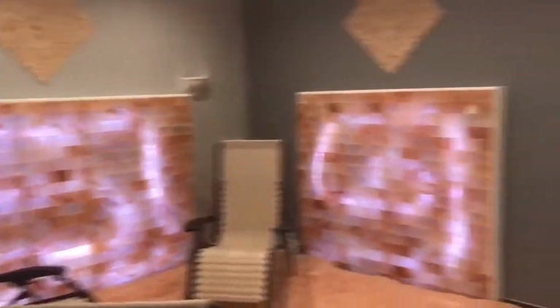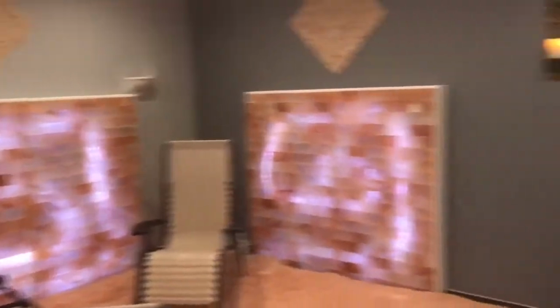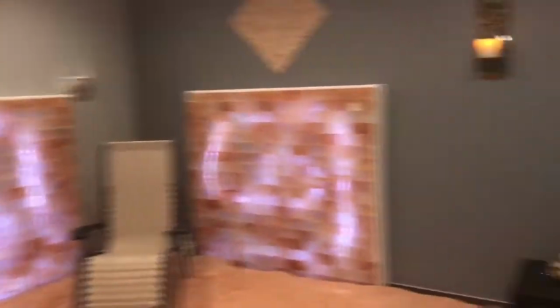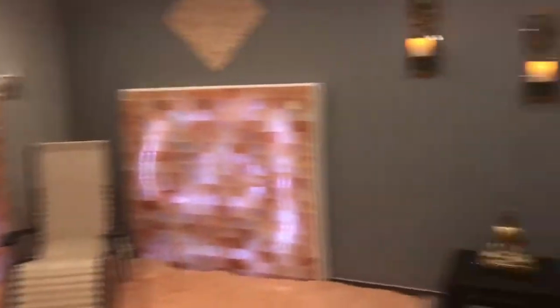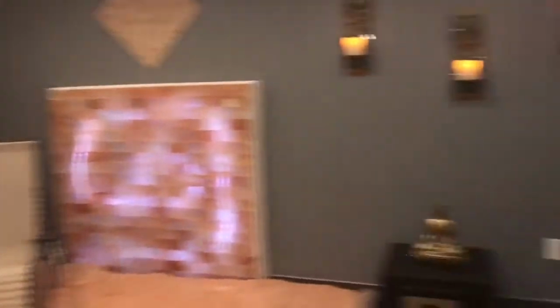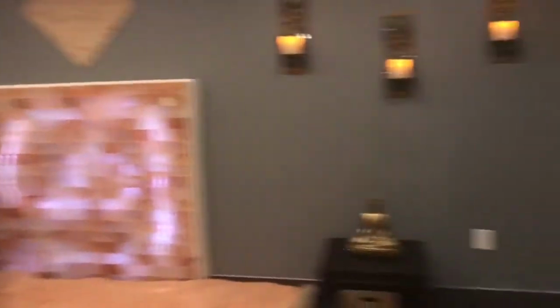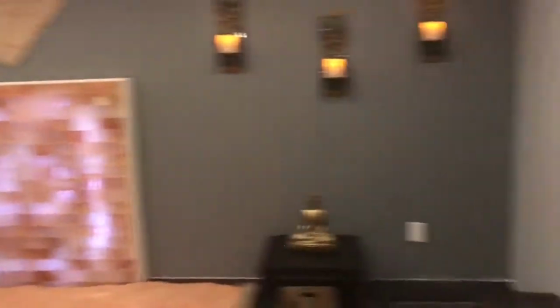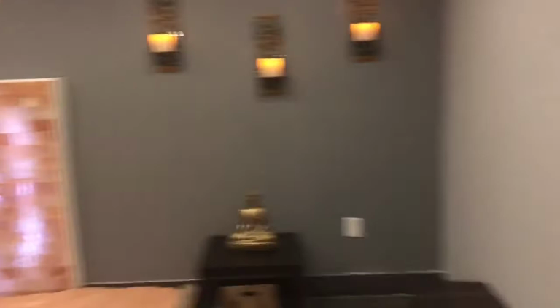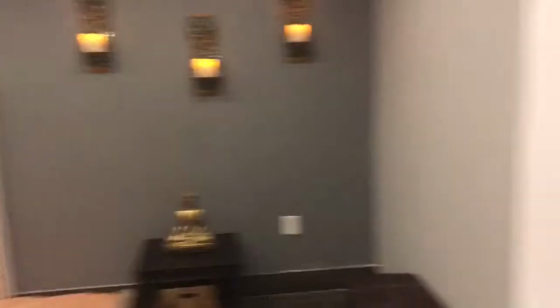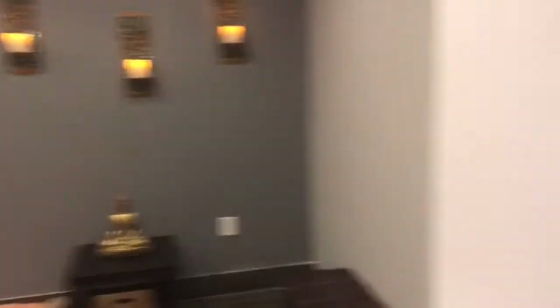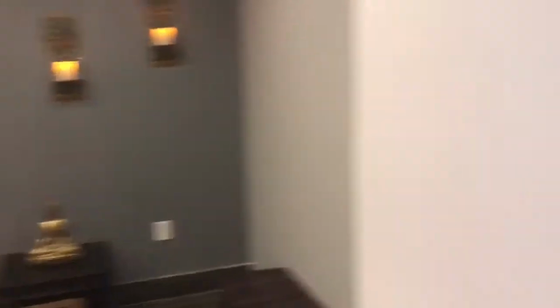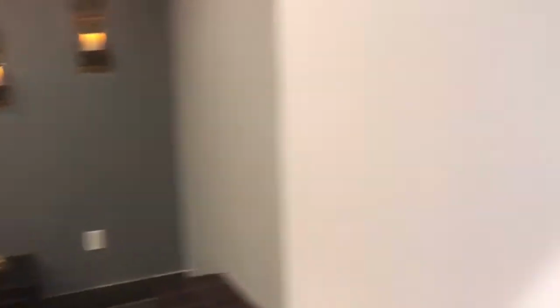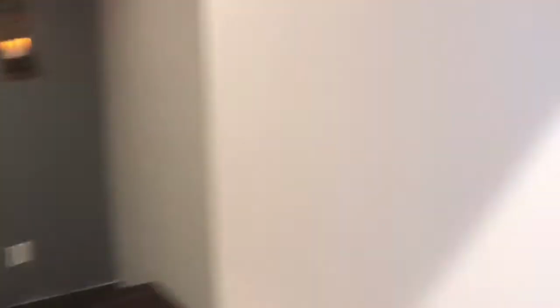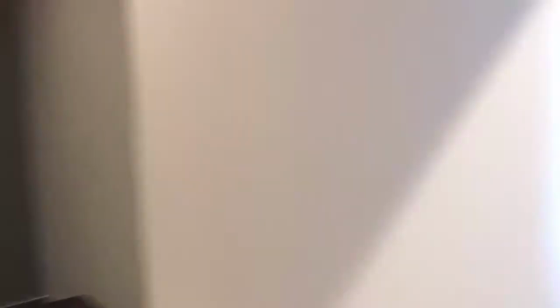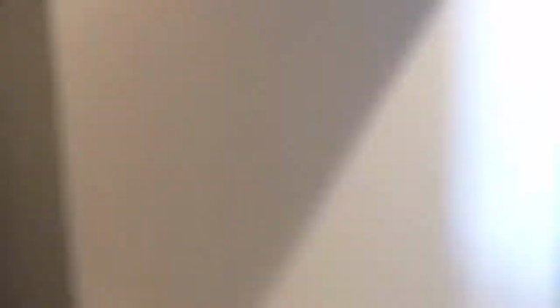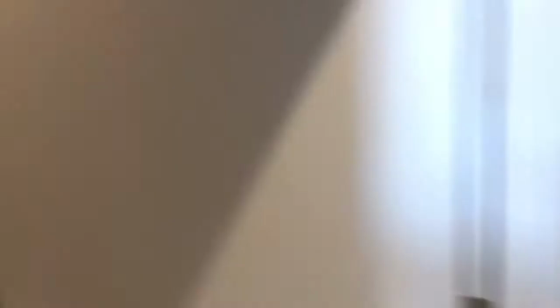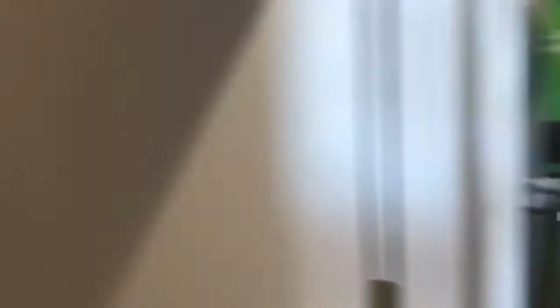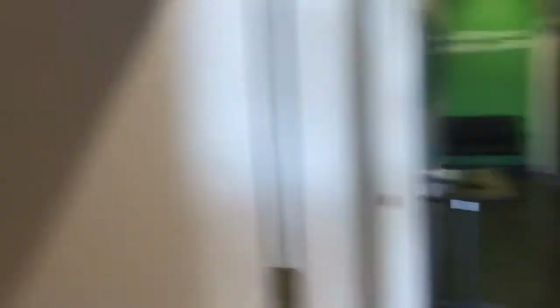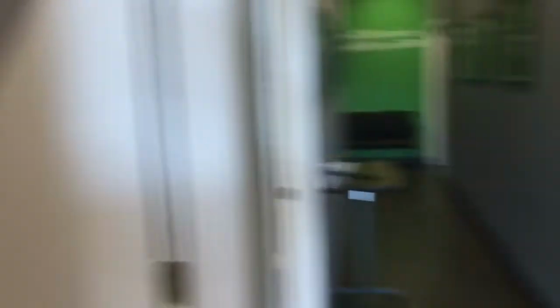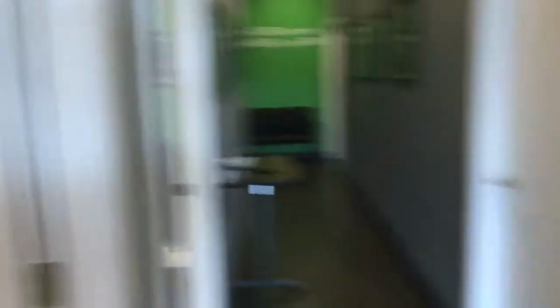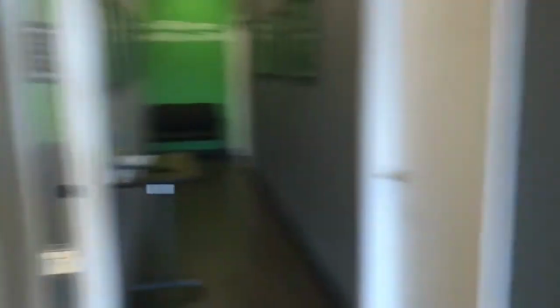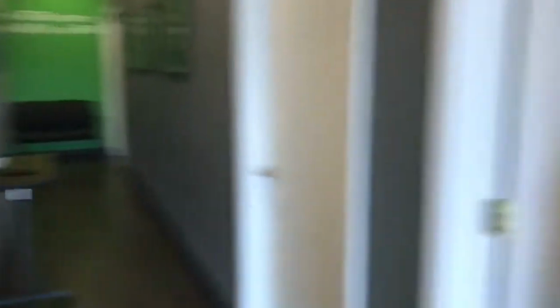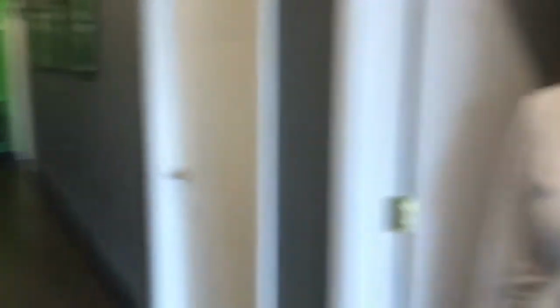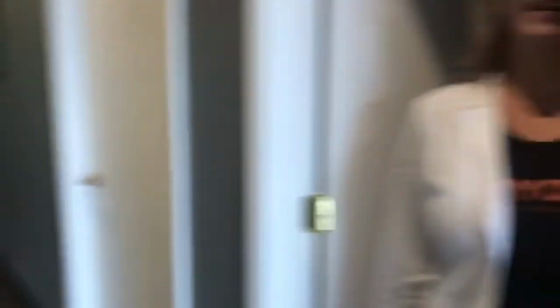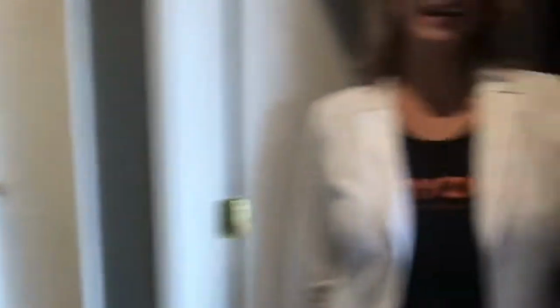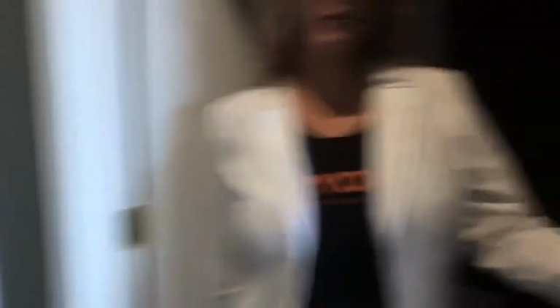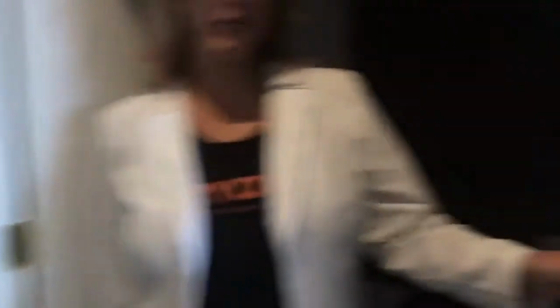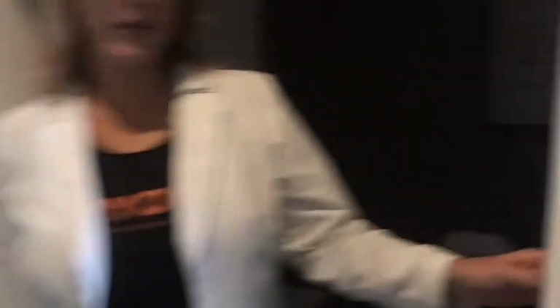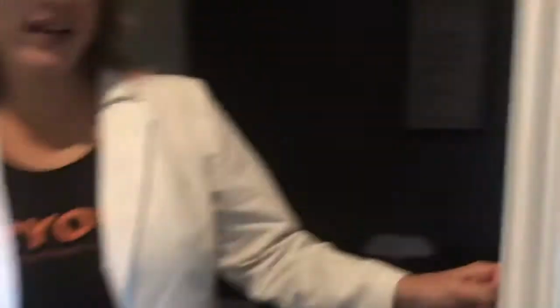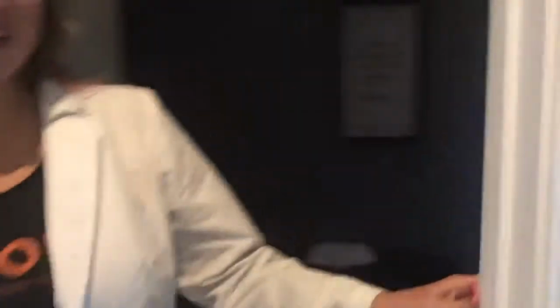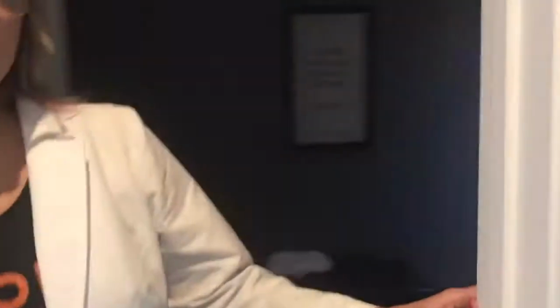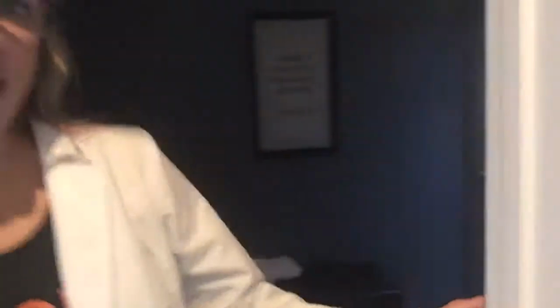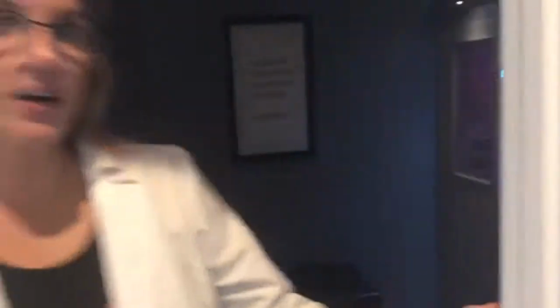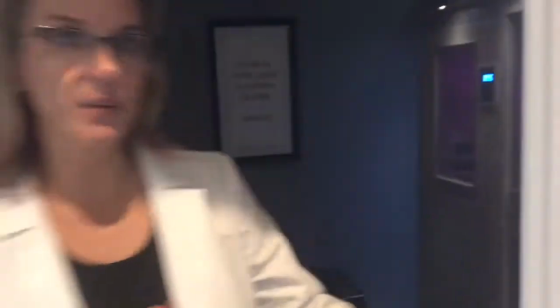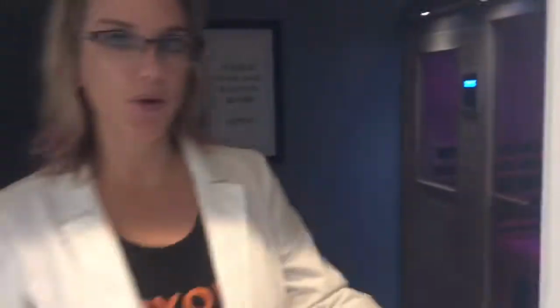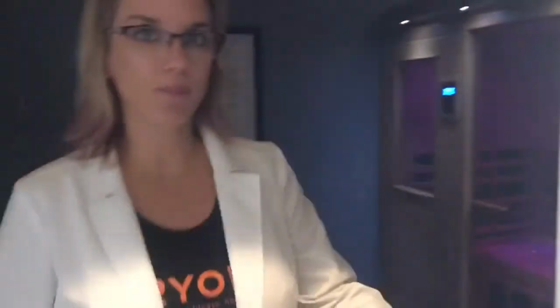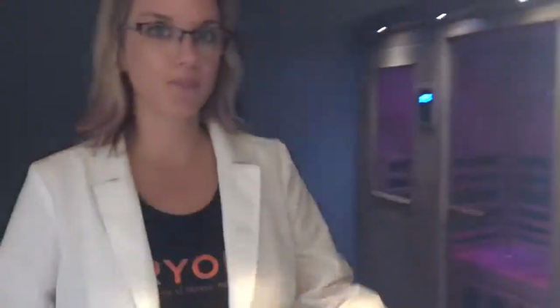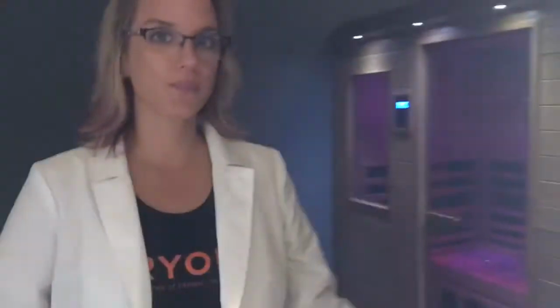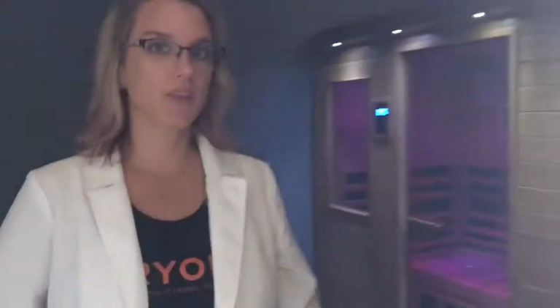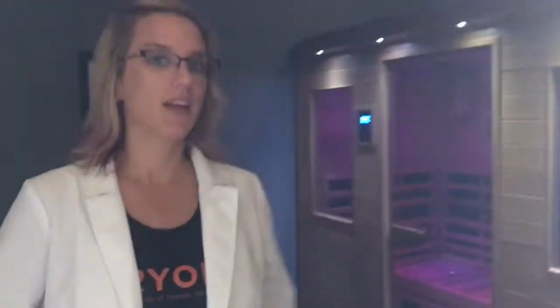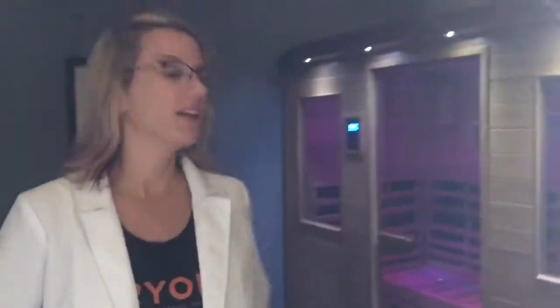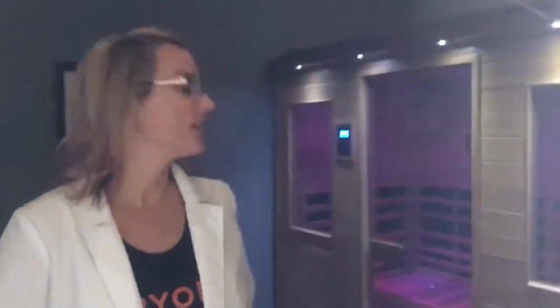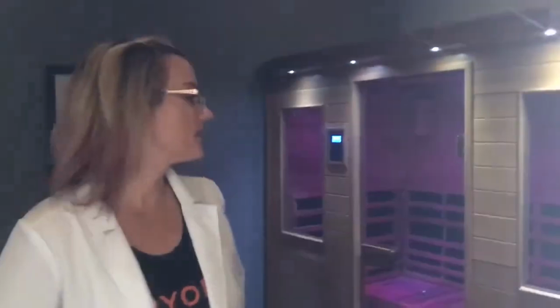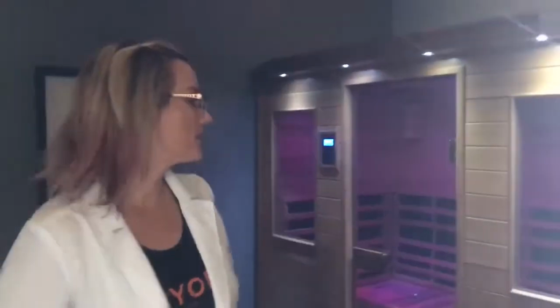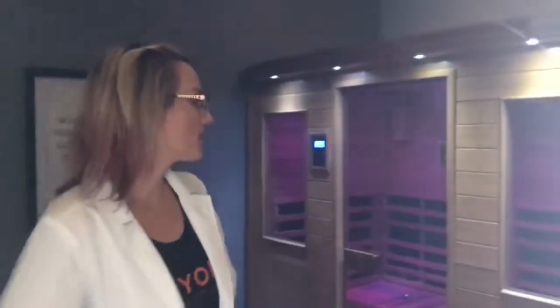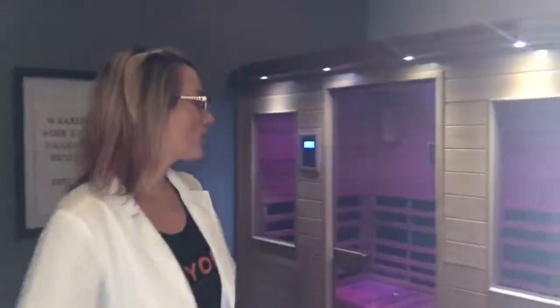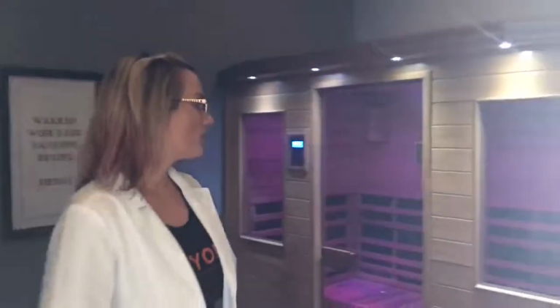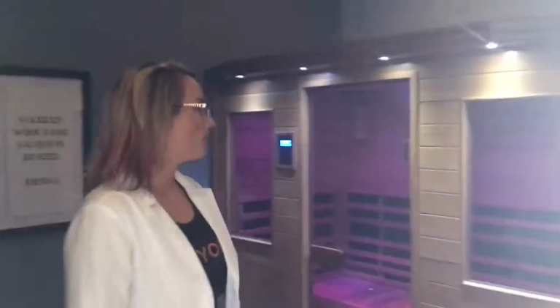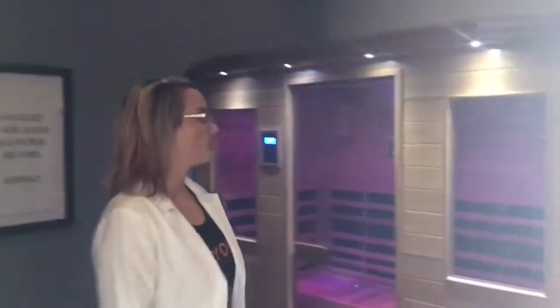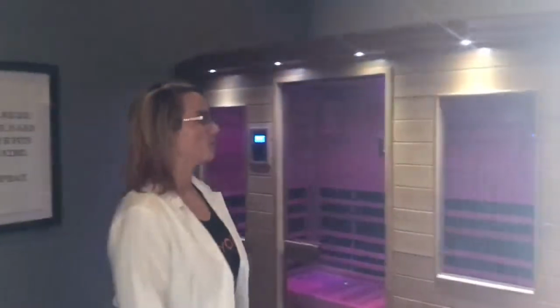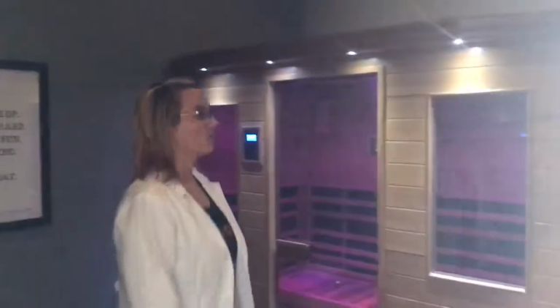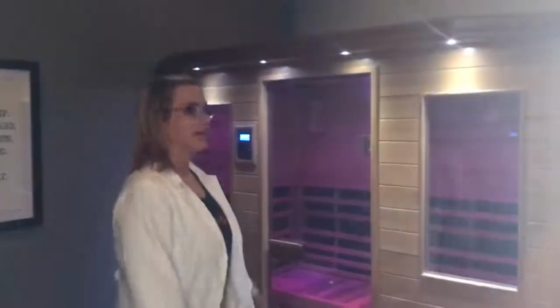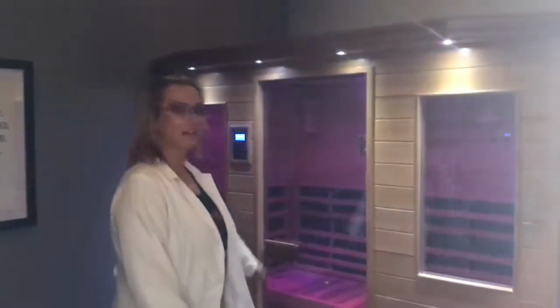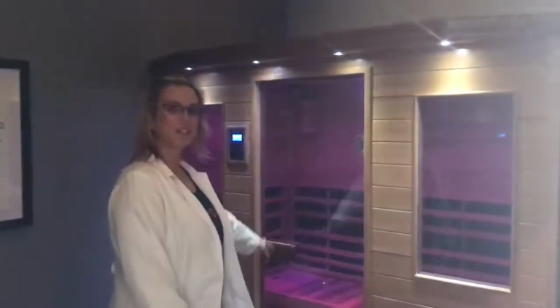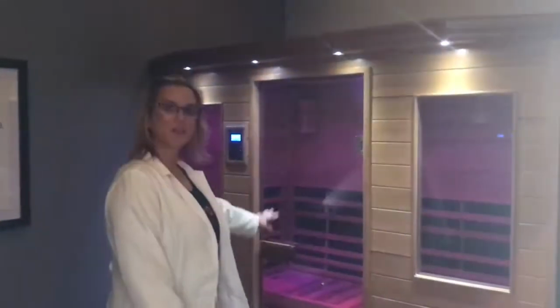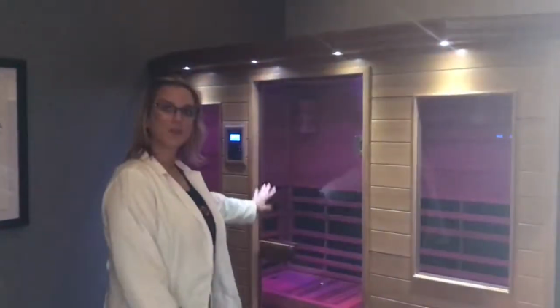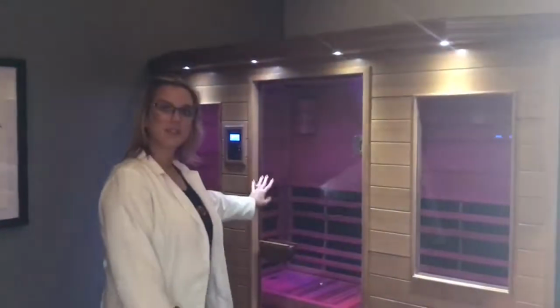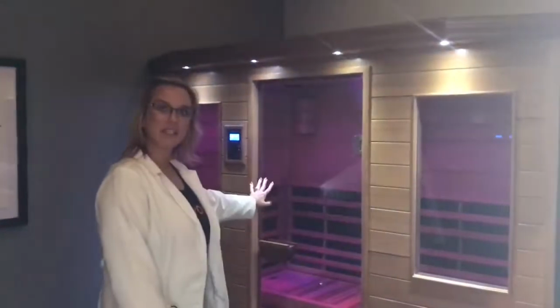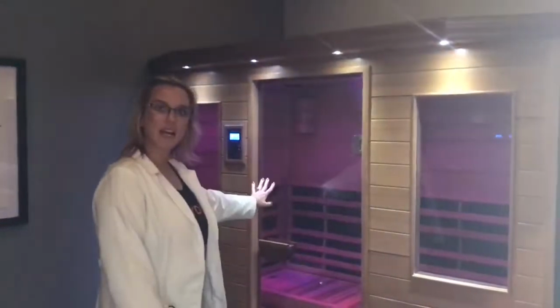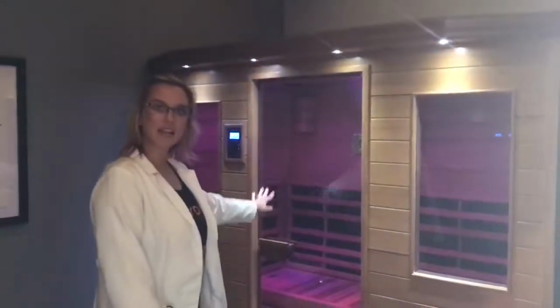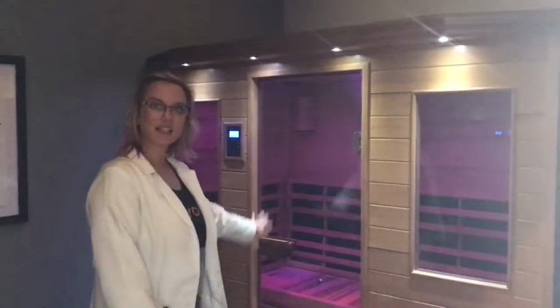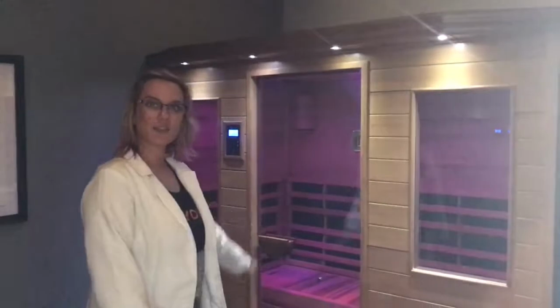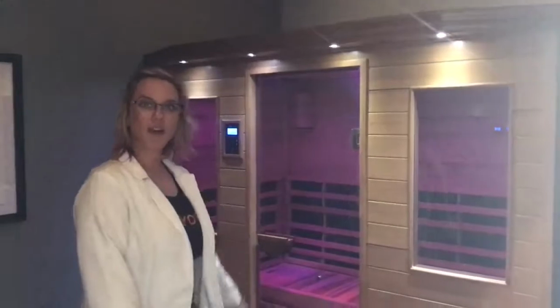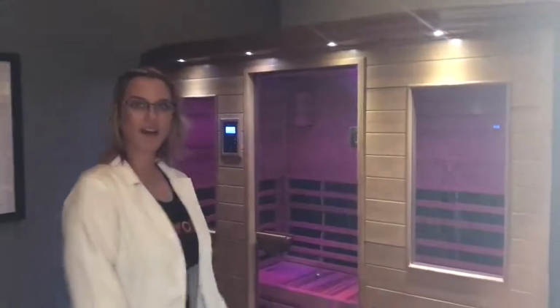Next we have our infrared sauna room. This is a good place to detoxify.